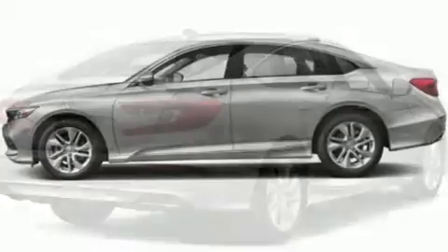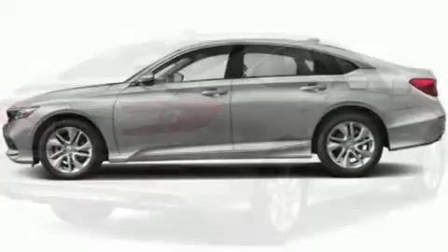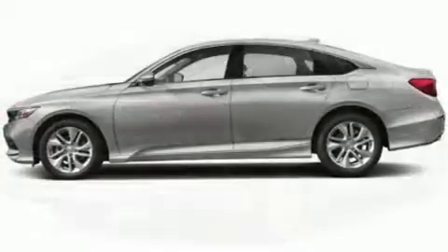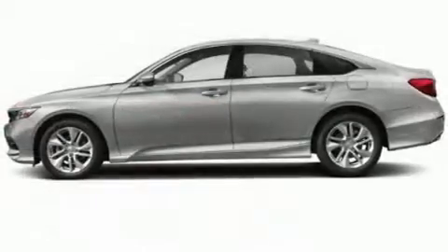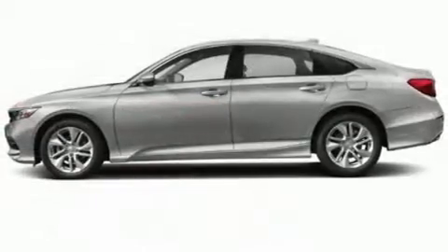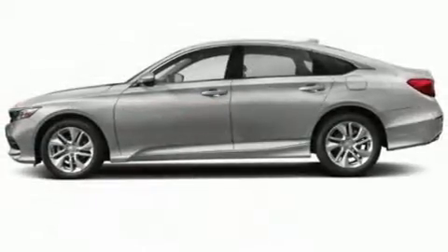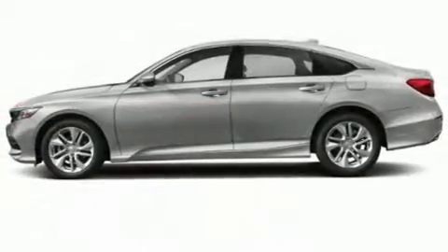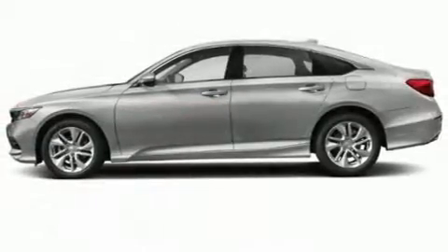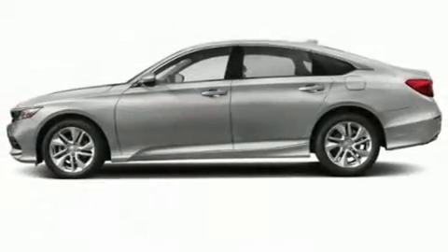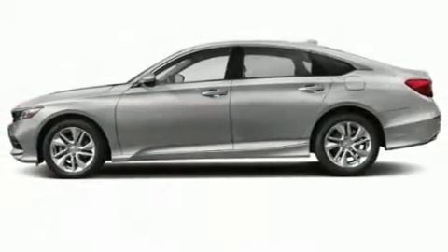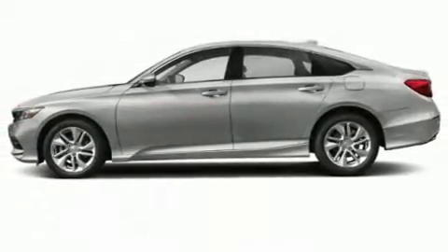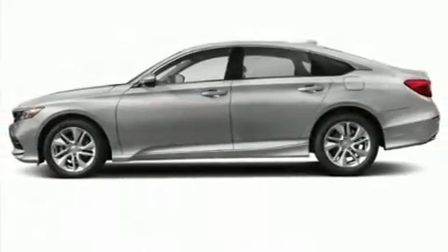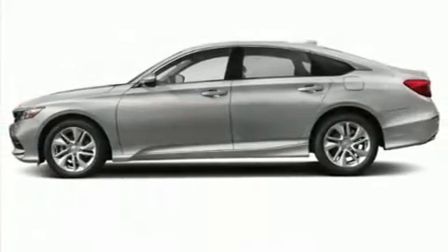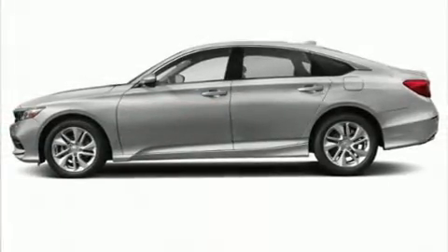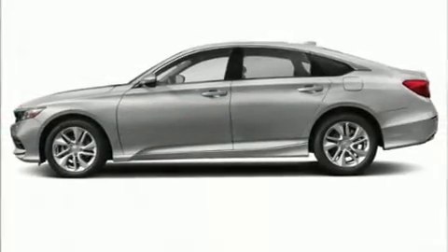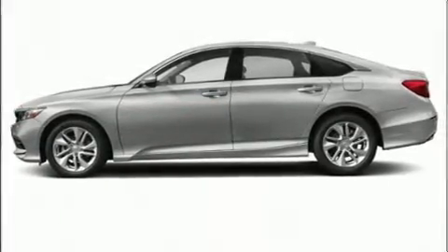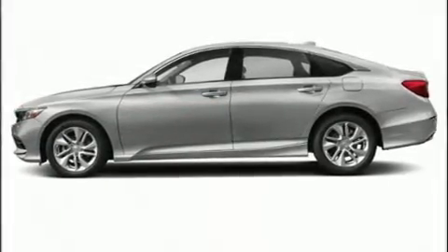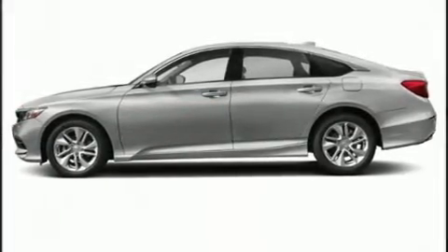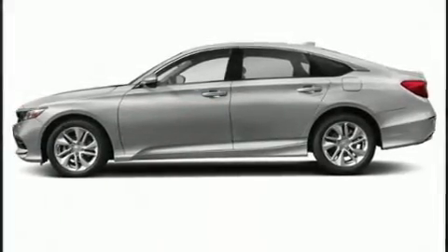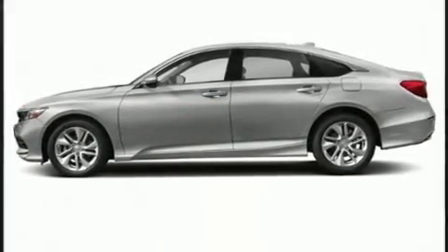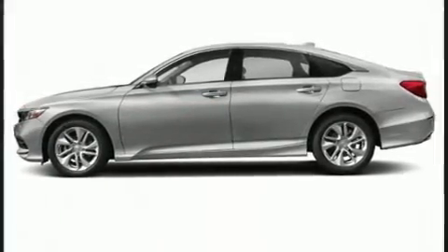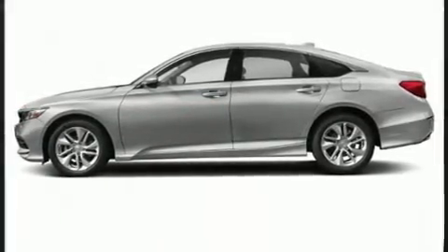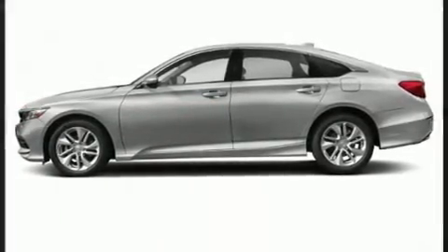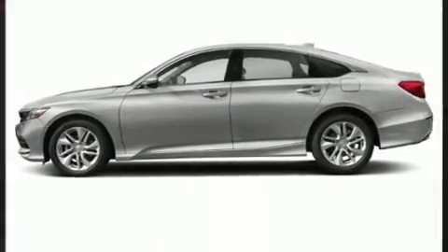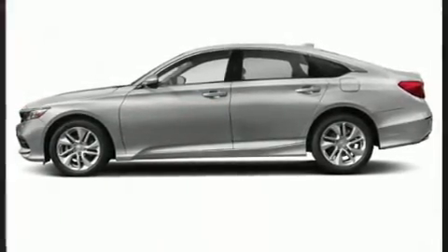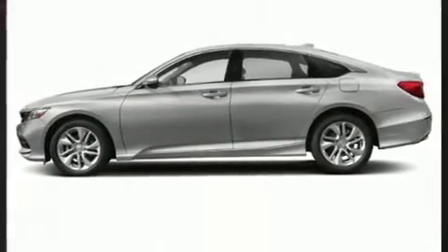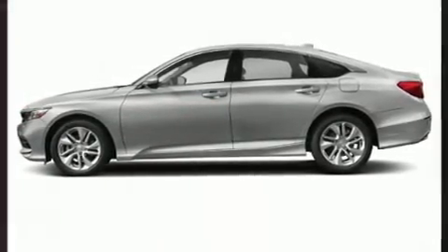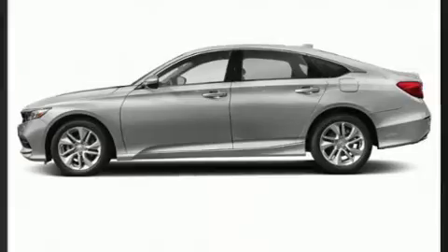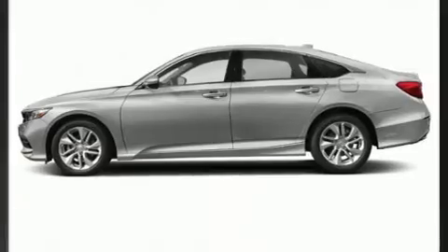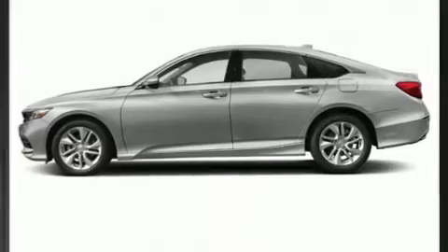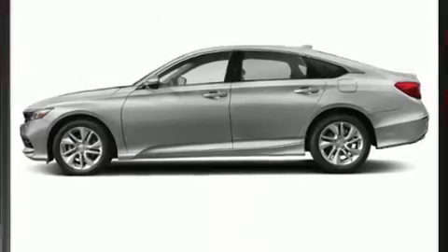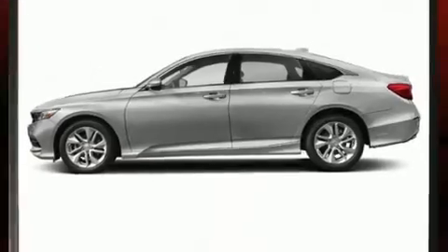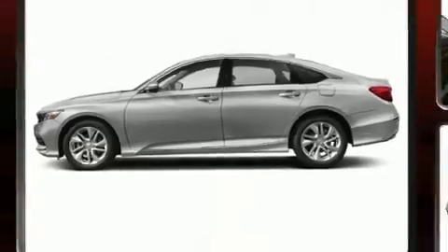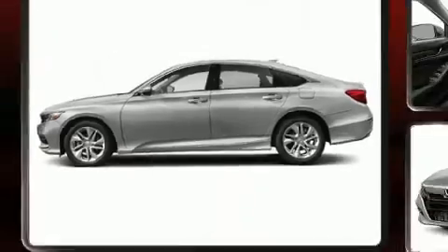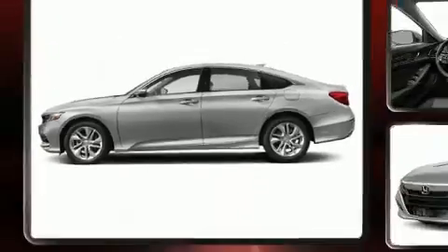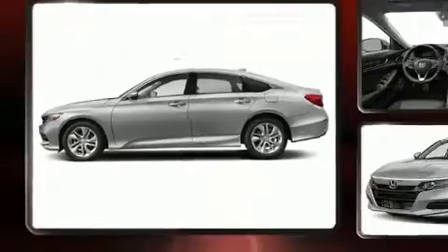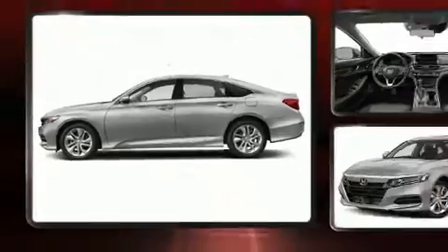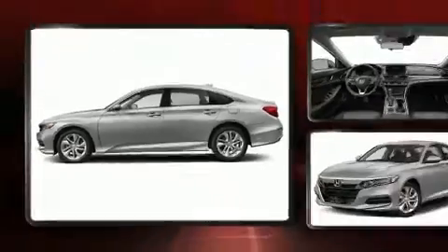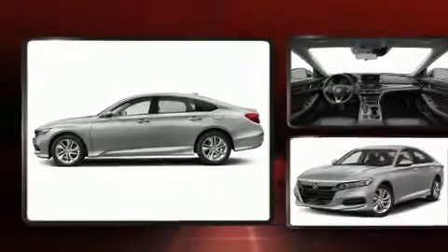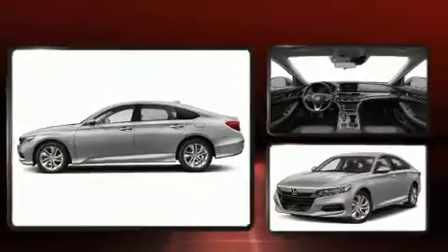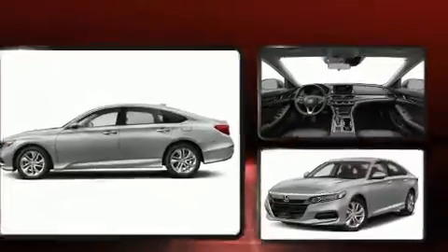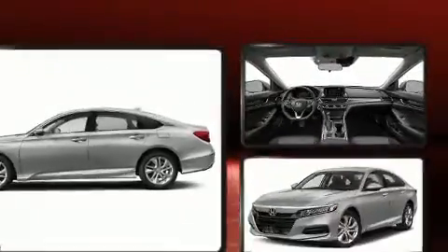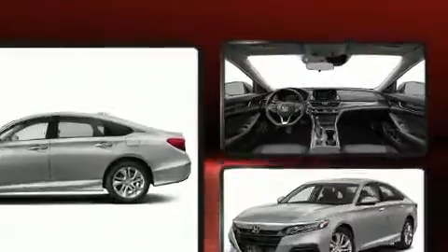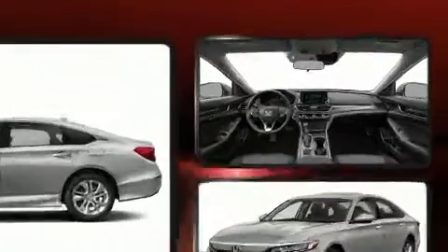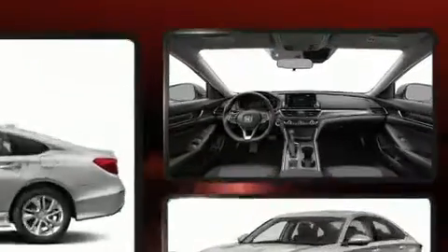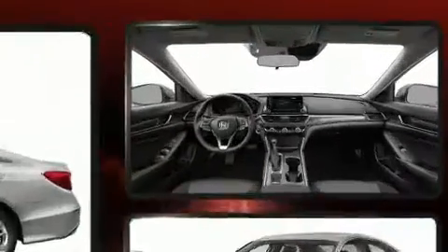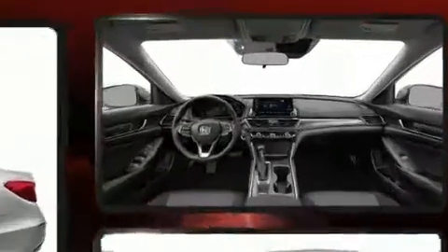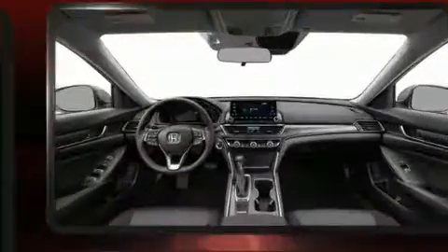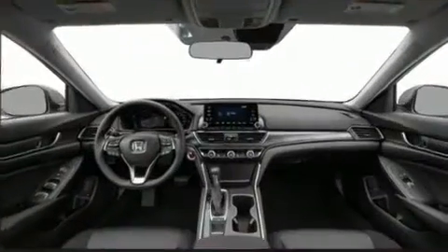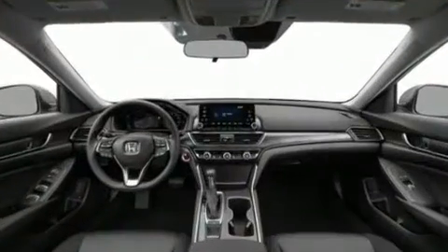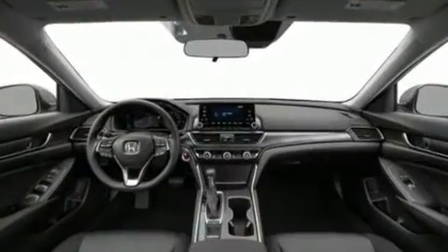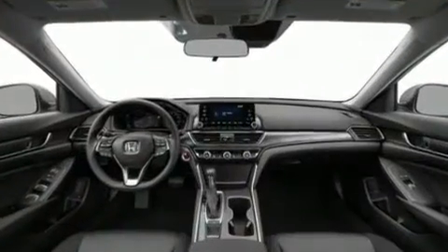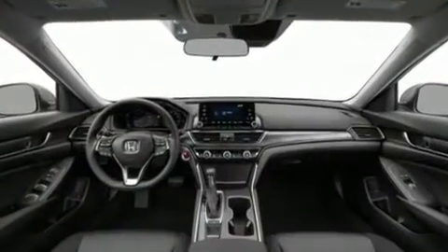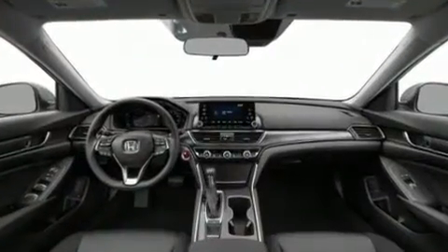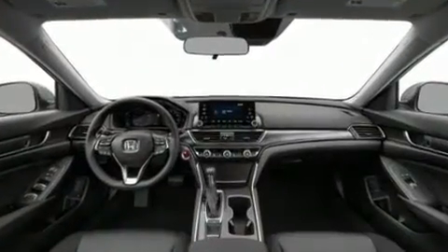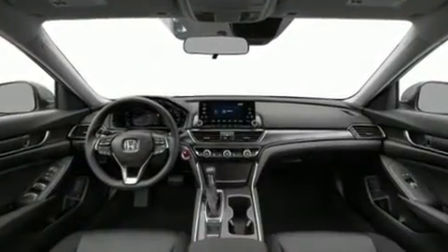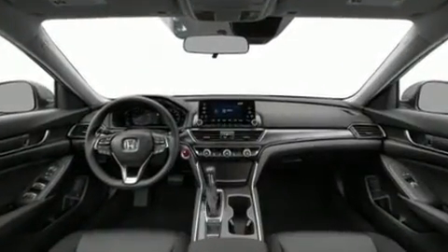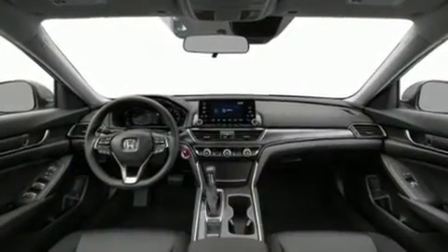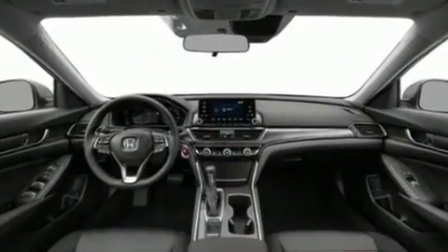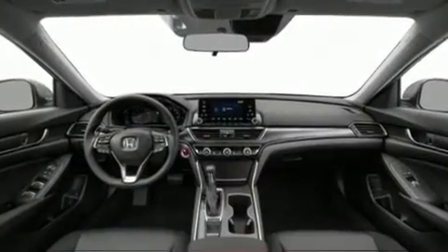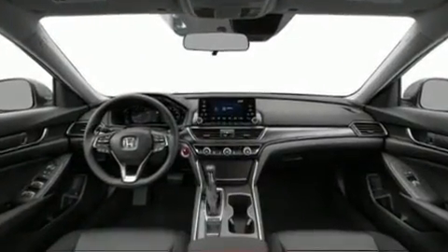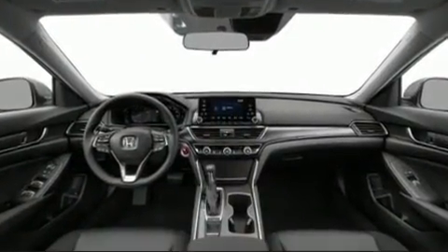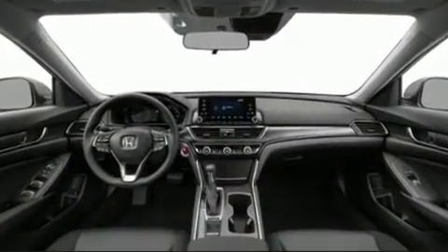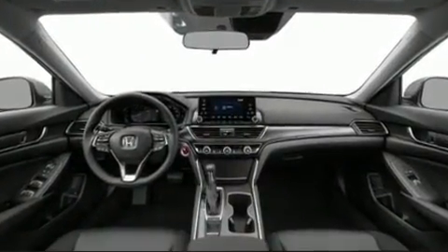All of the following features are included: speed-sensitive wipers, remote keyless entry, and one-touch window functionality.